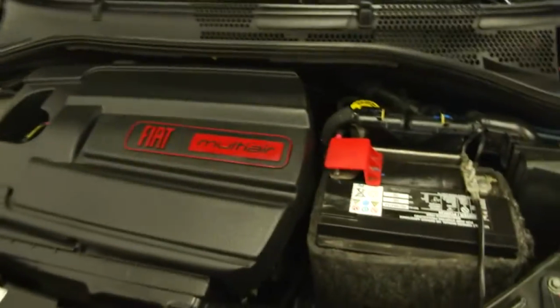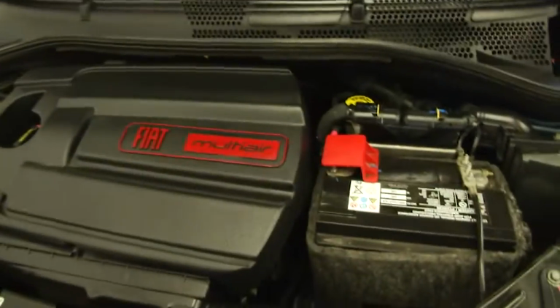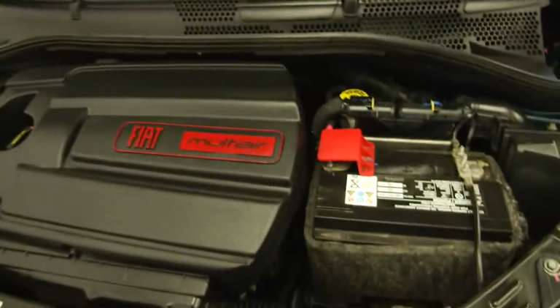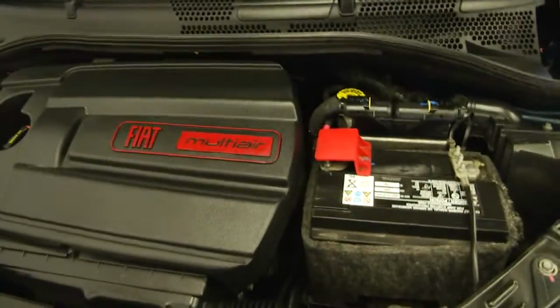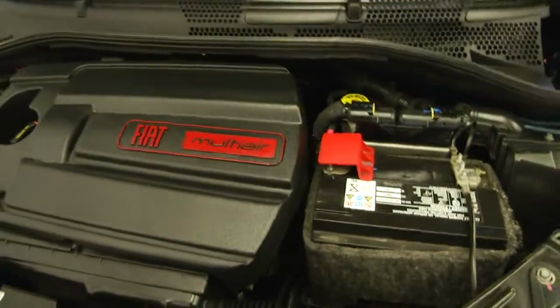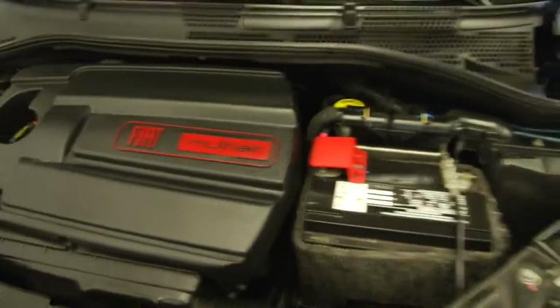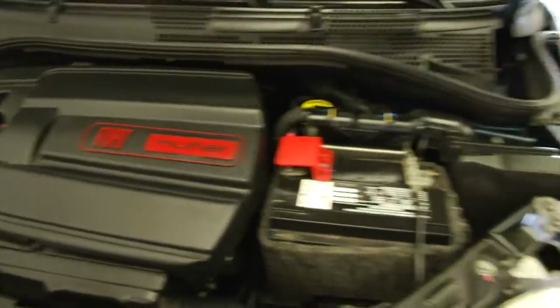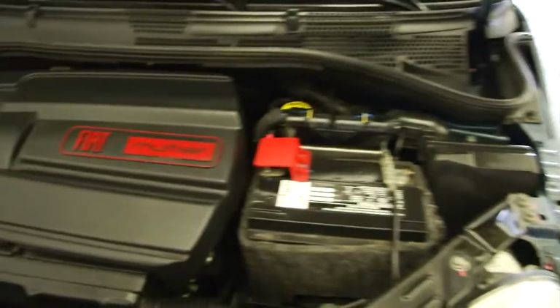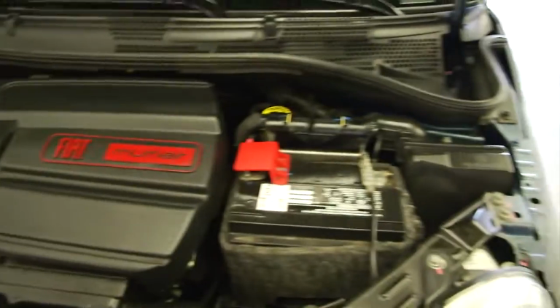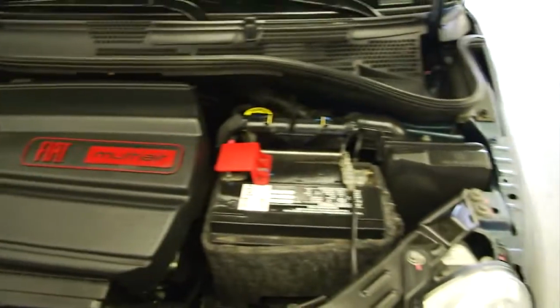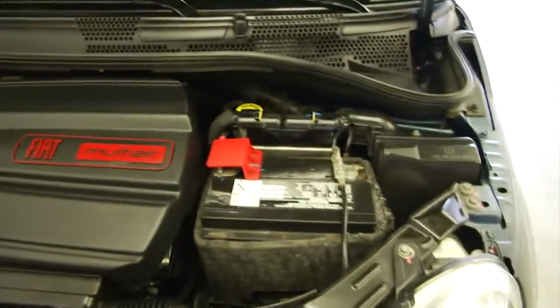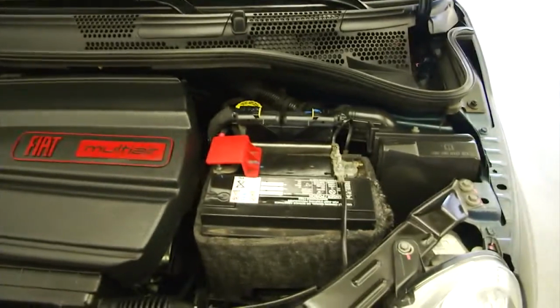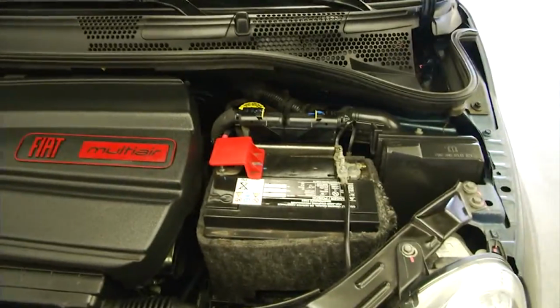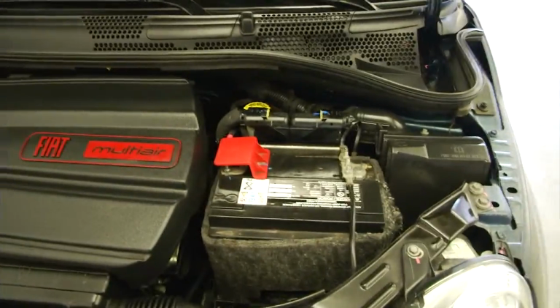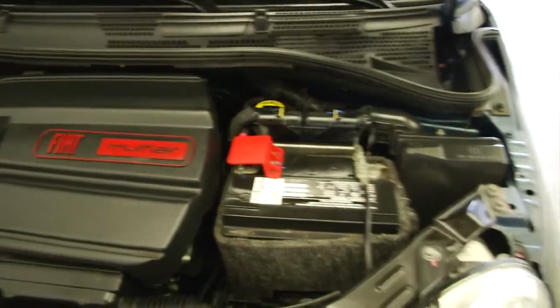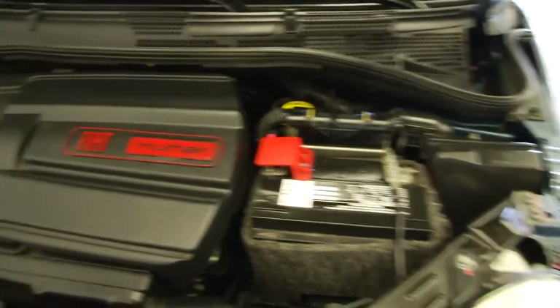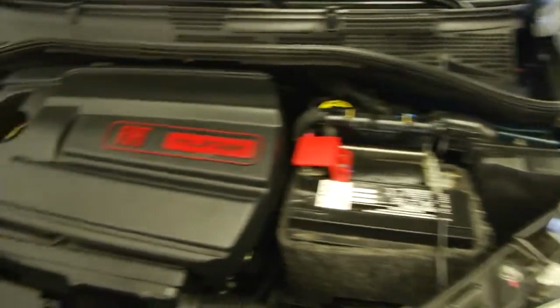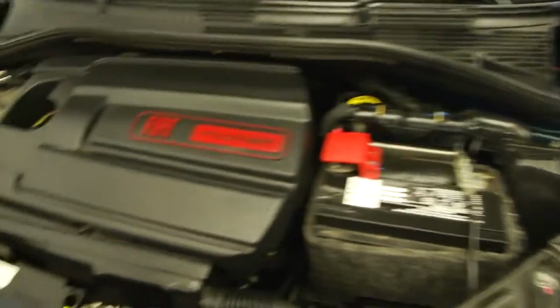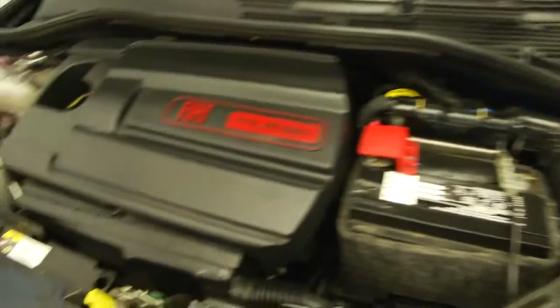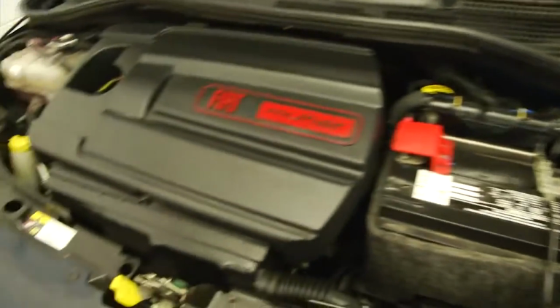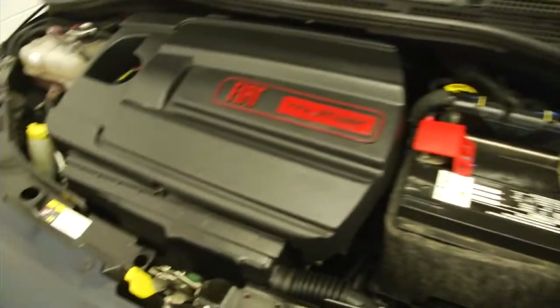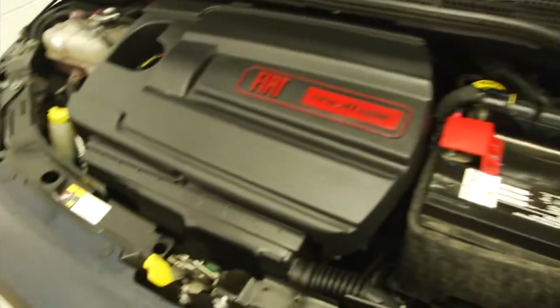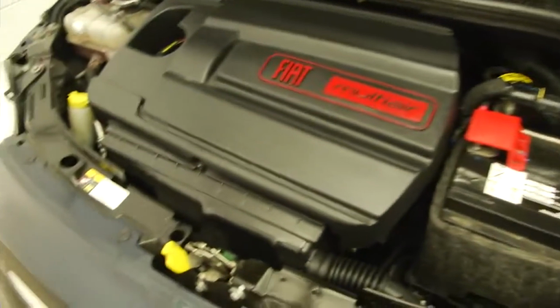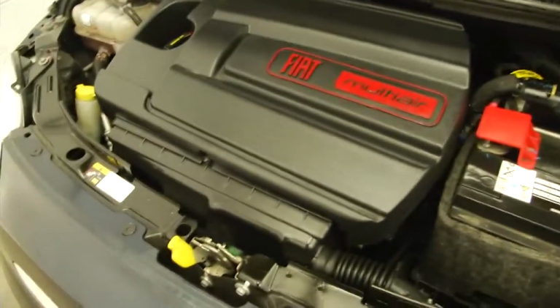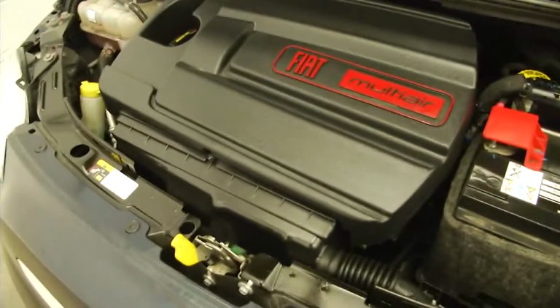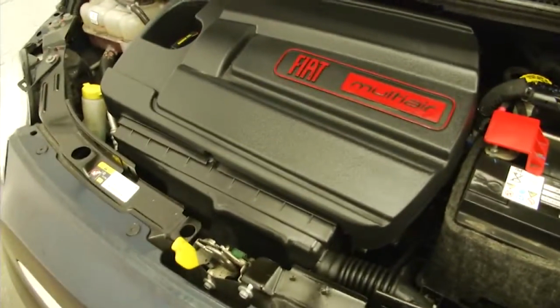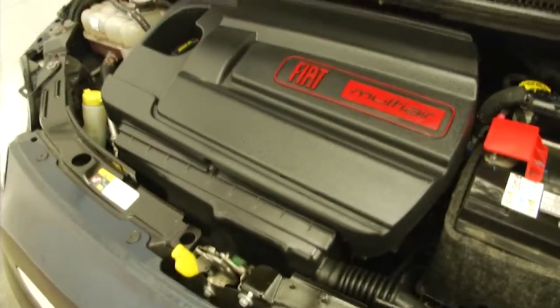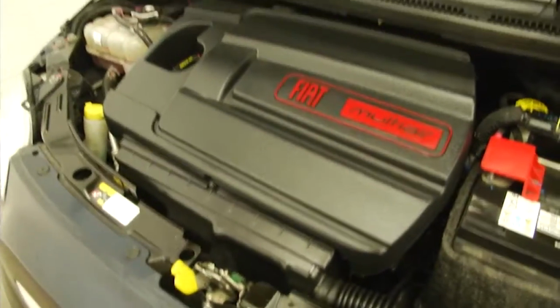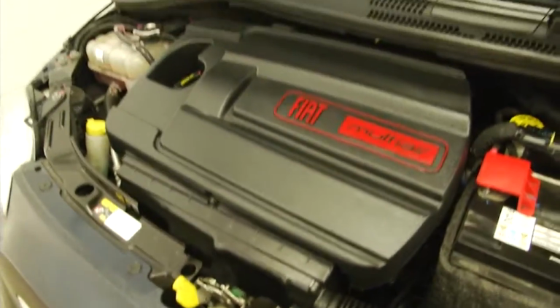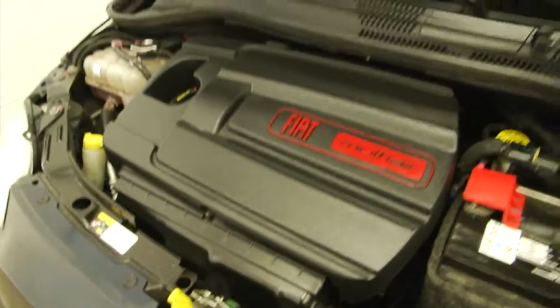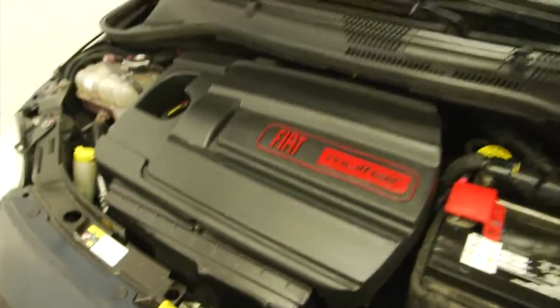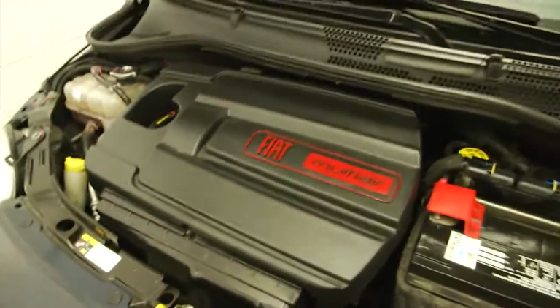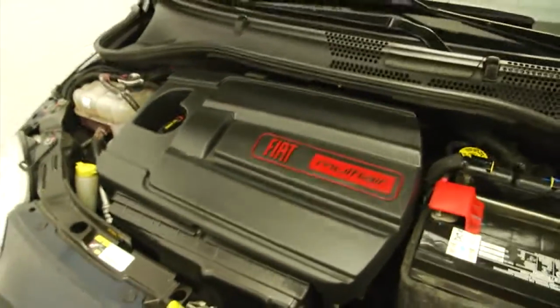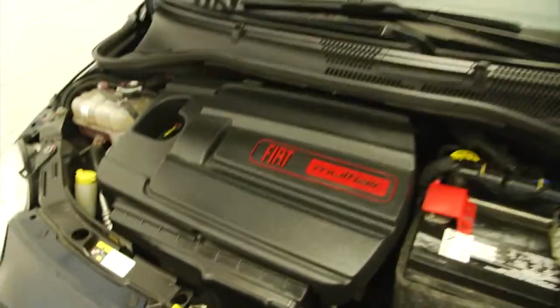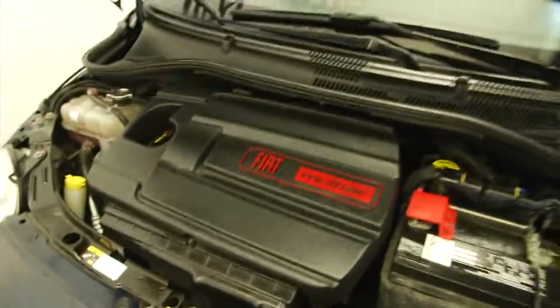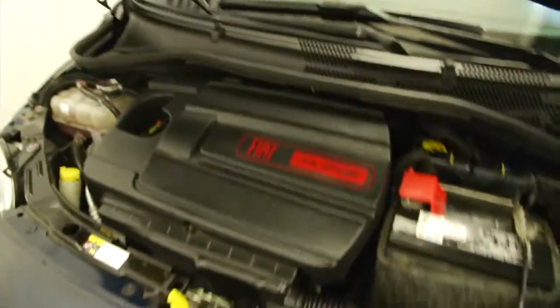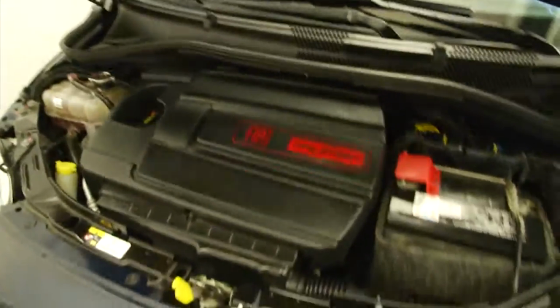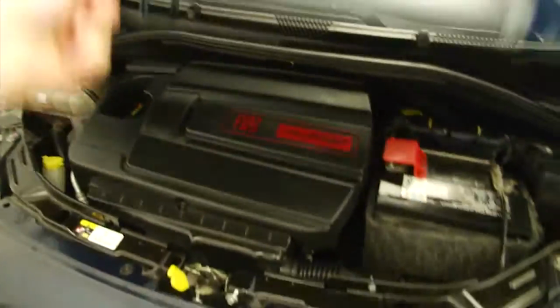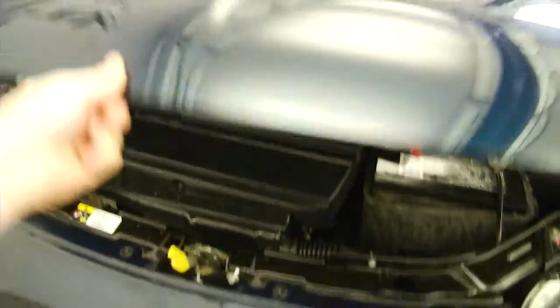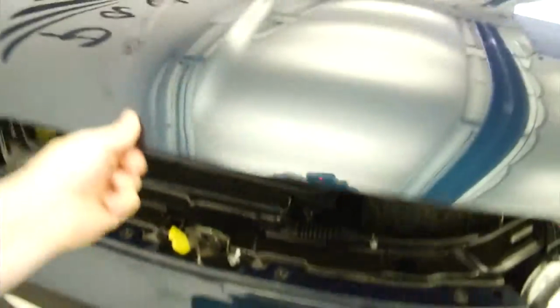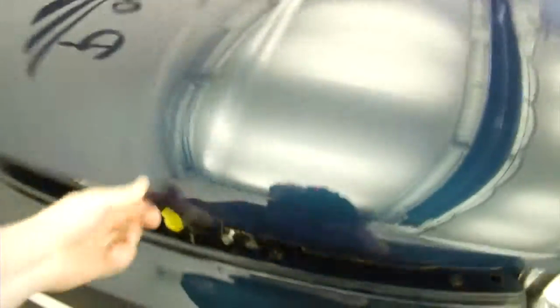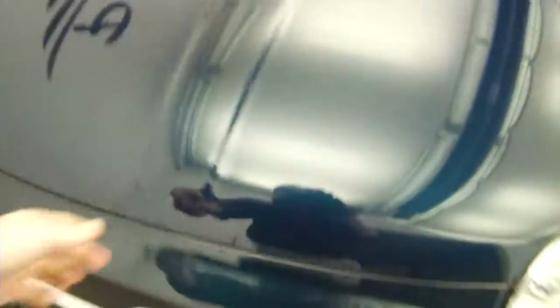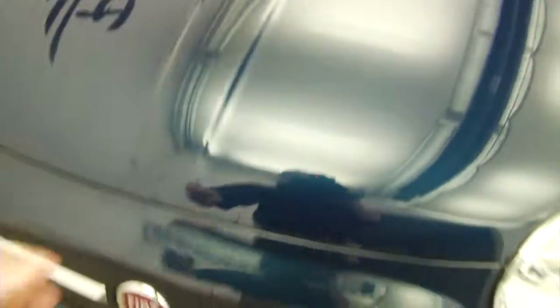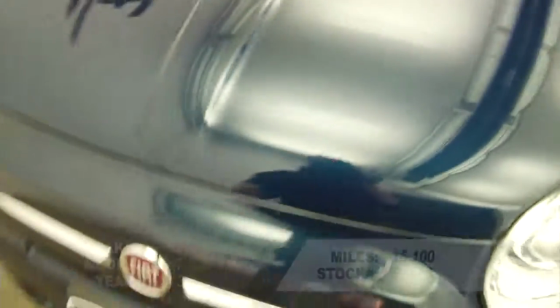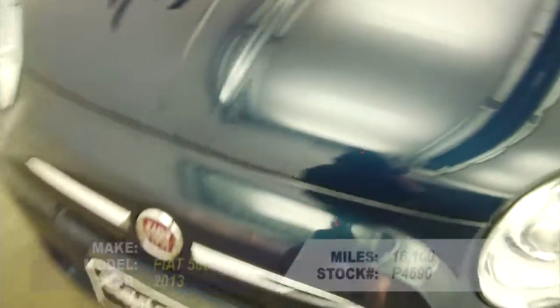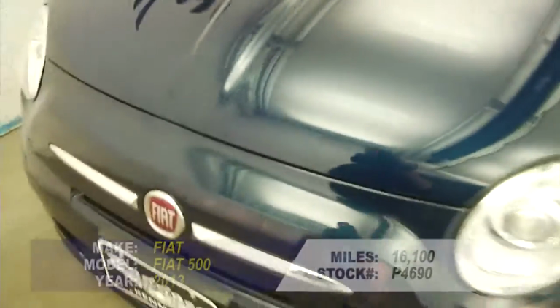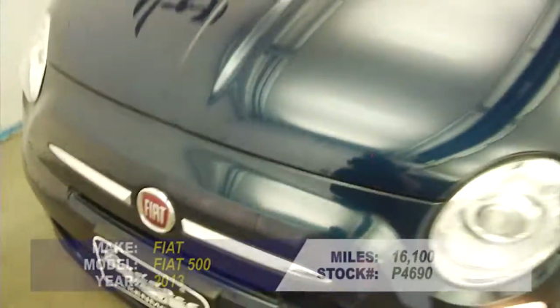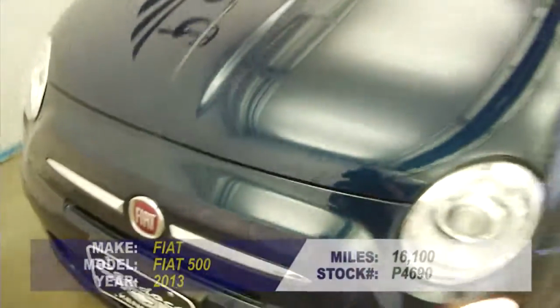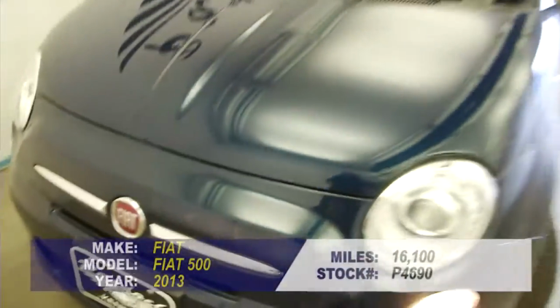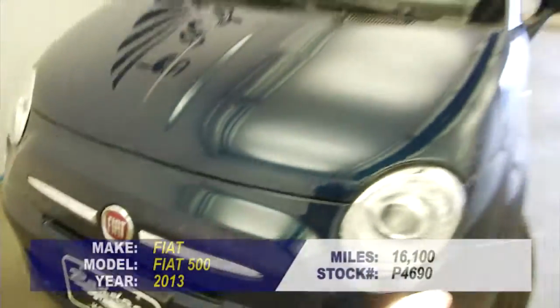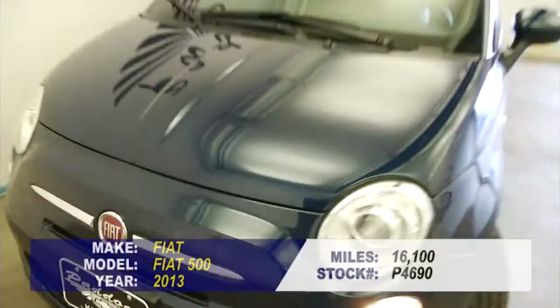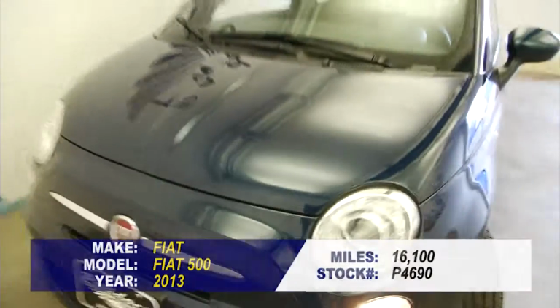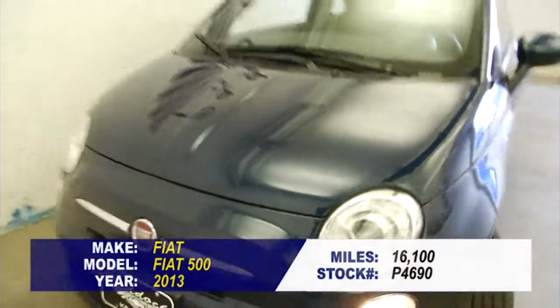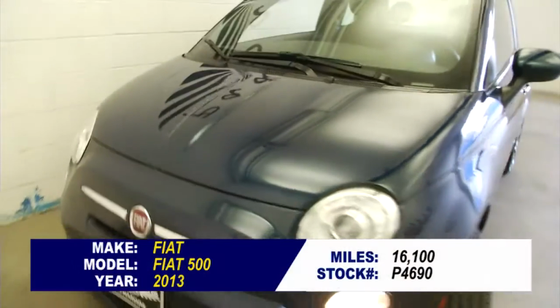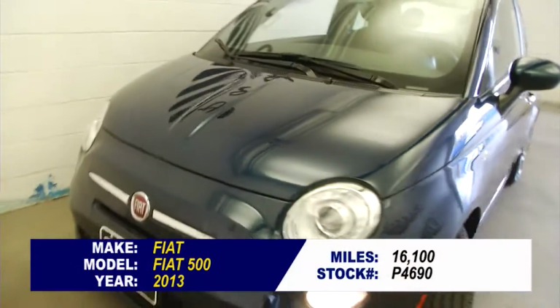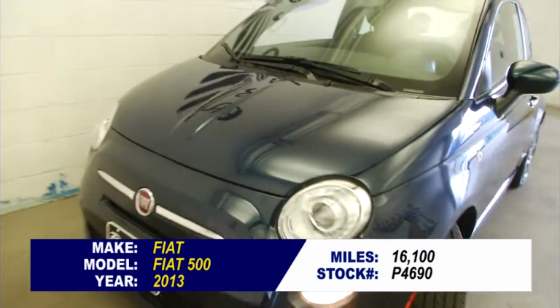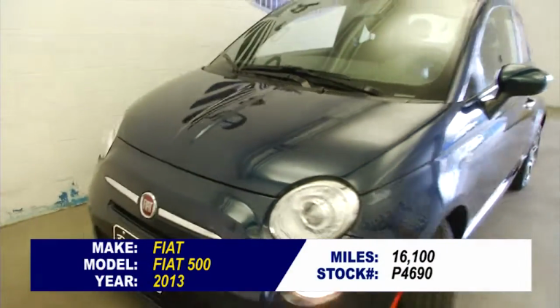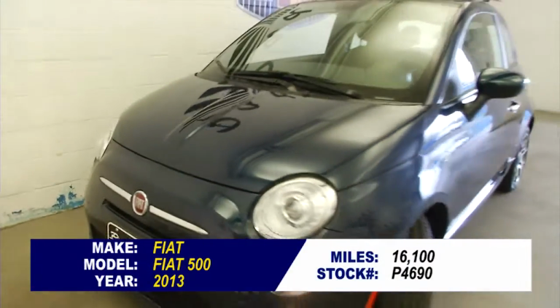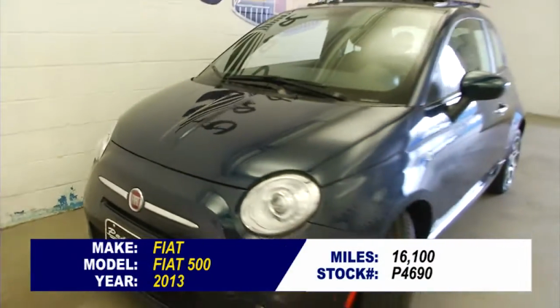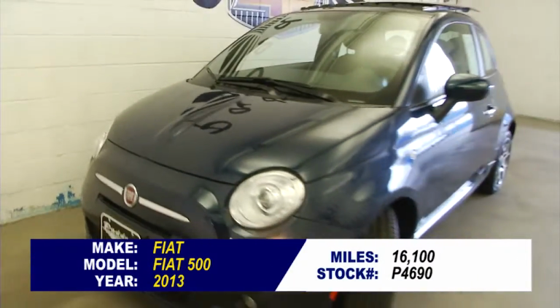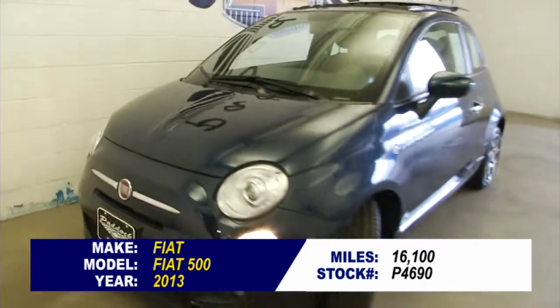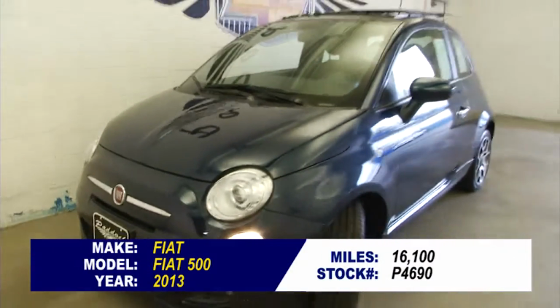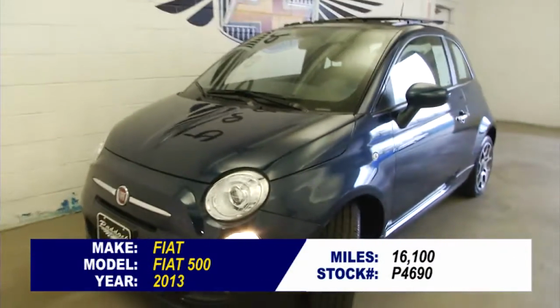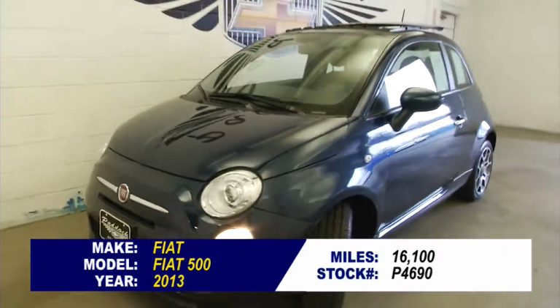Sounds good and looks good. It's a one-owner Fiat 500. Give us a call at 876-0945.